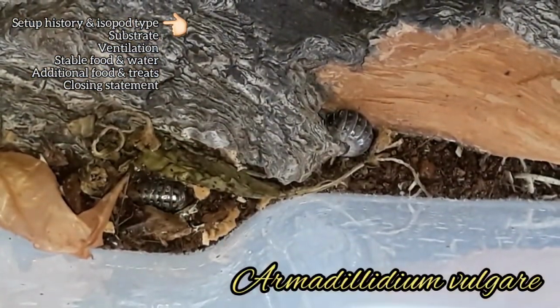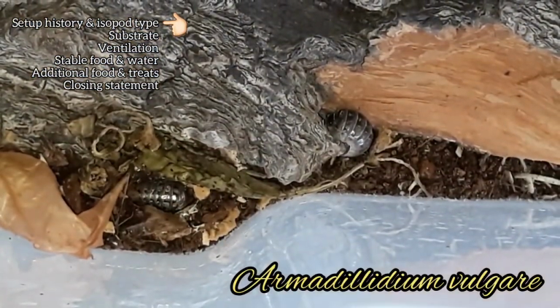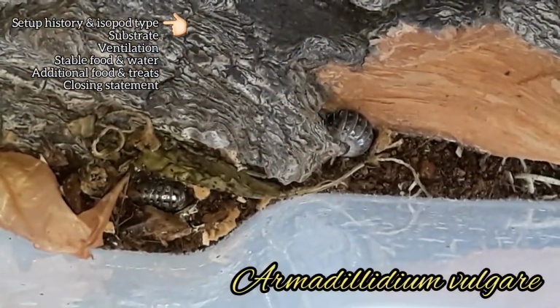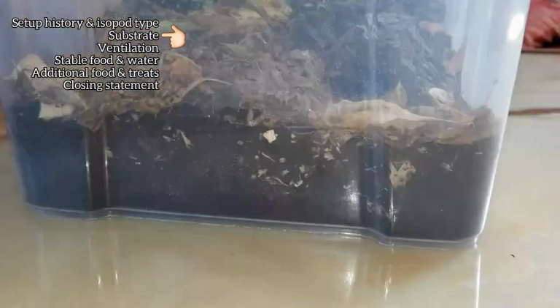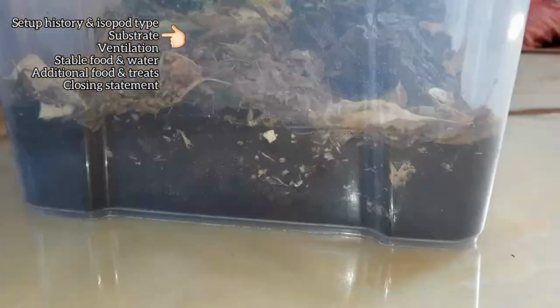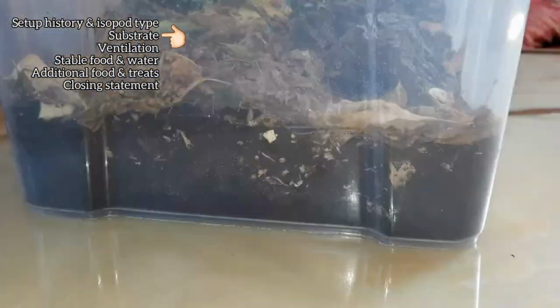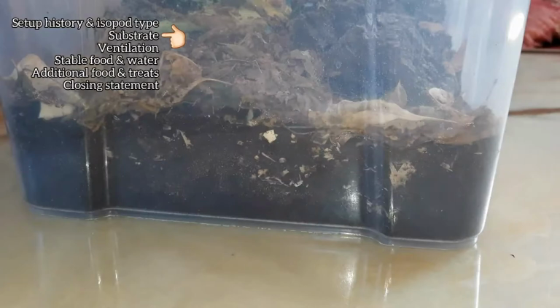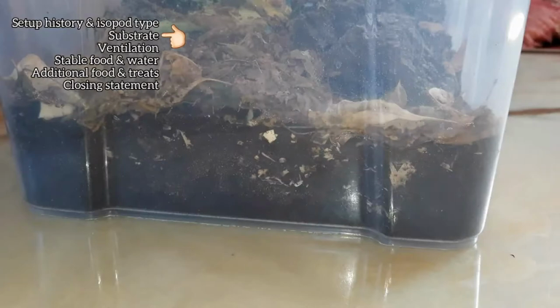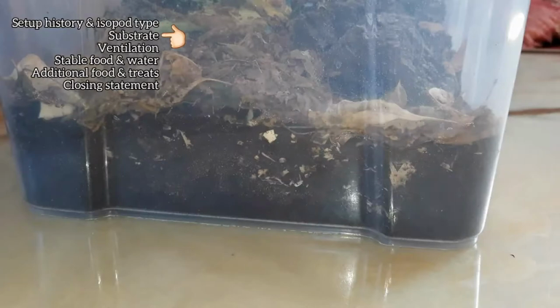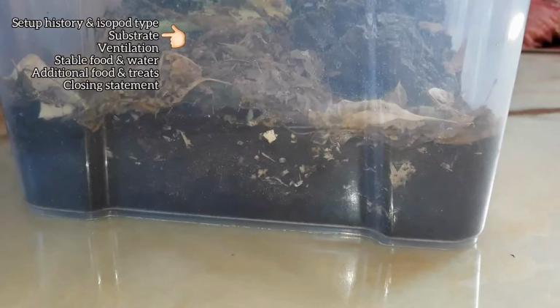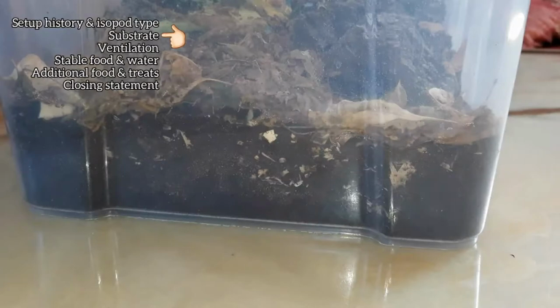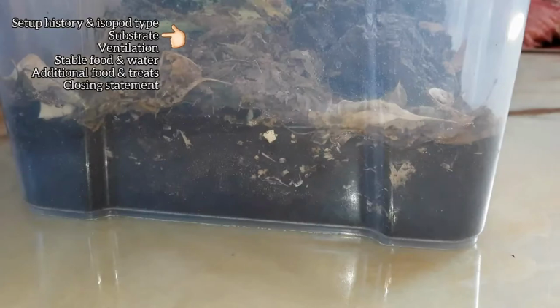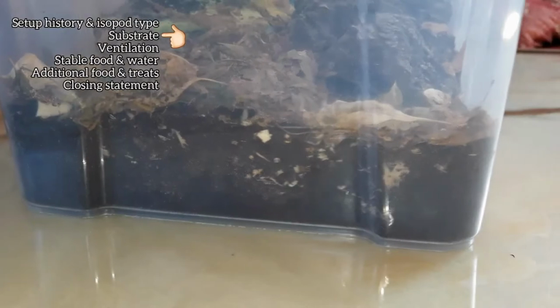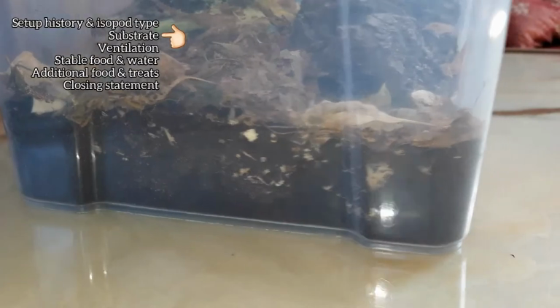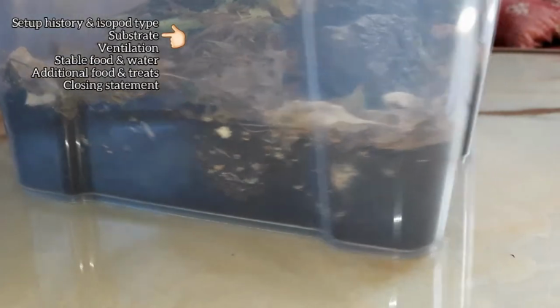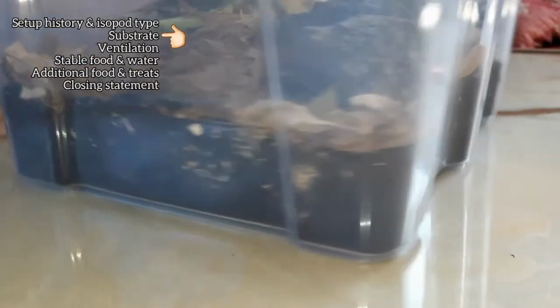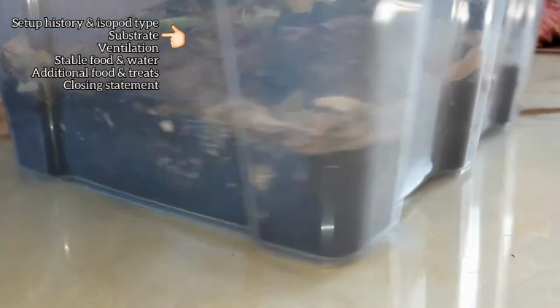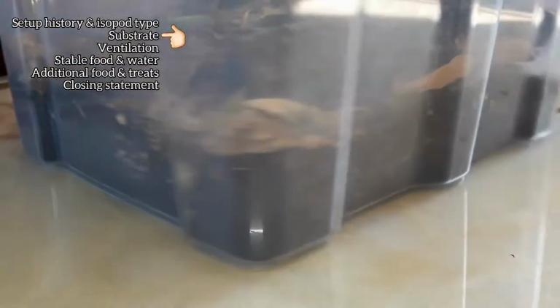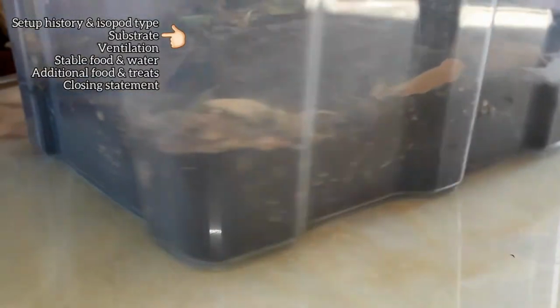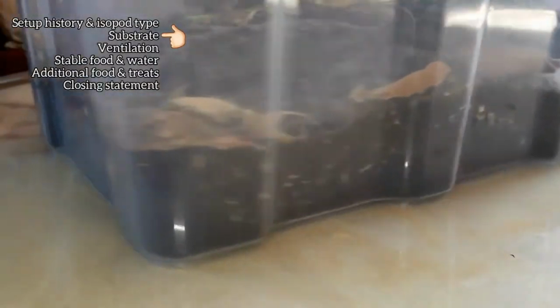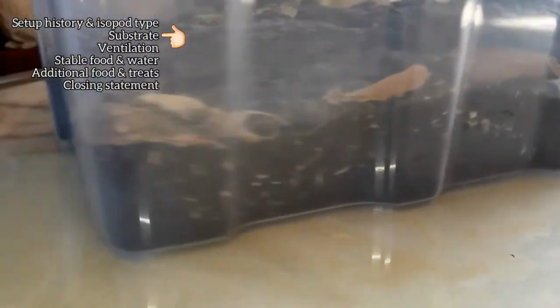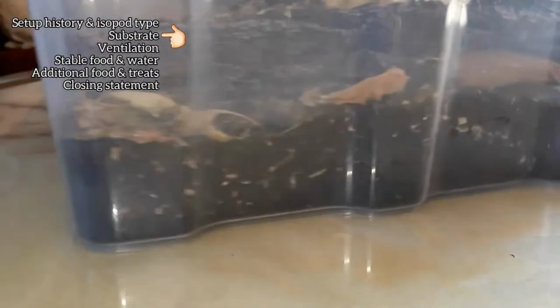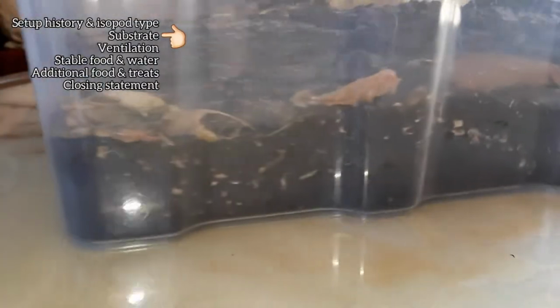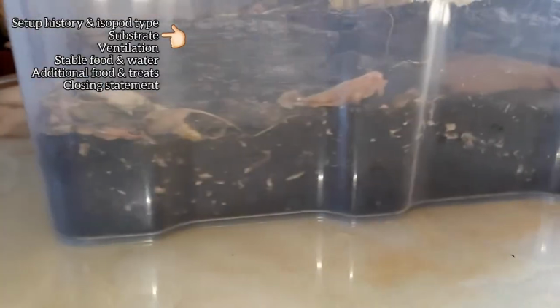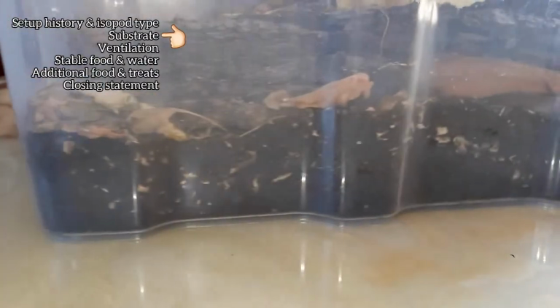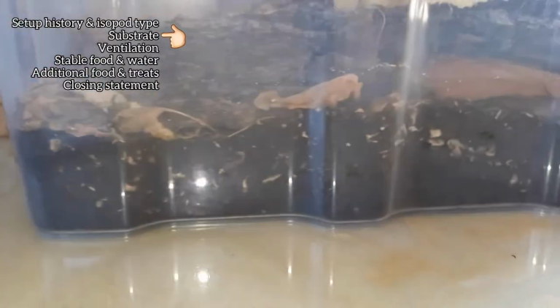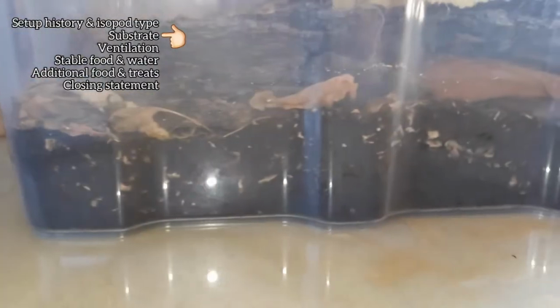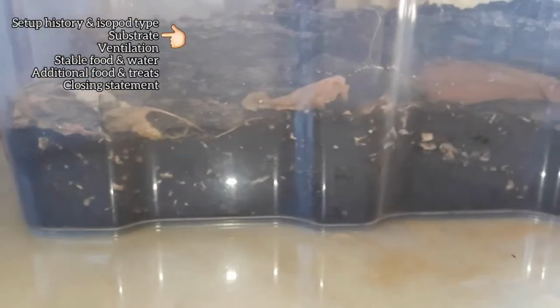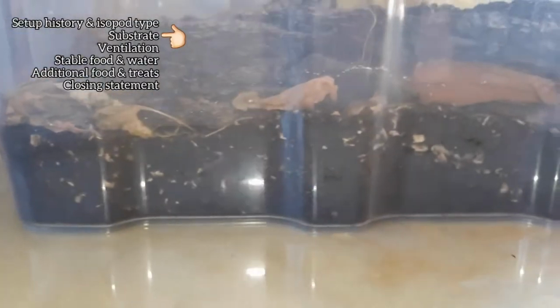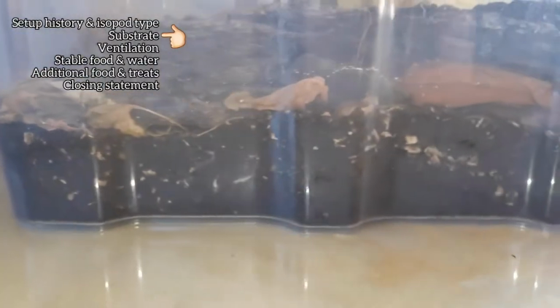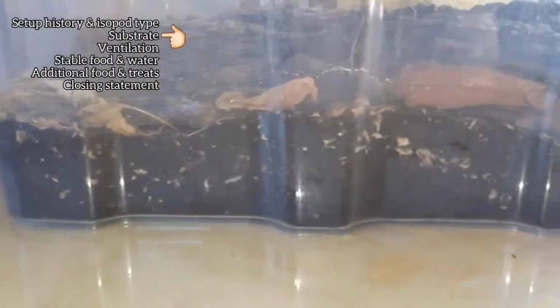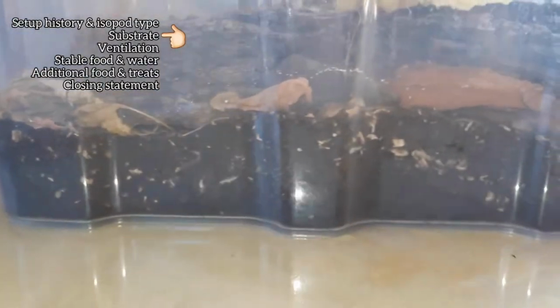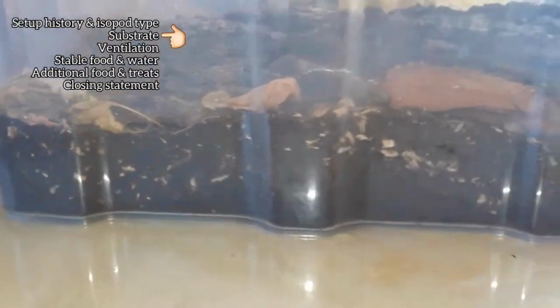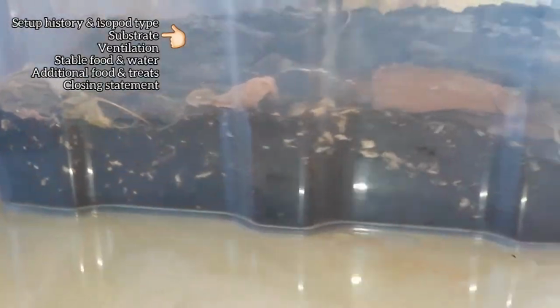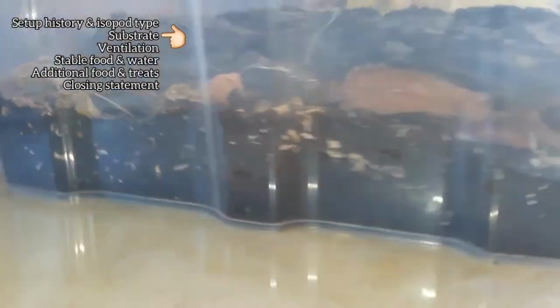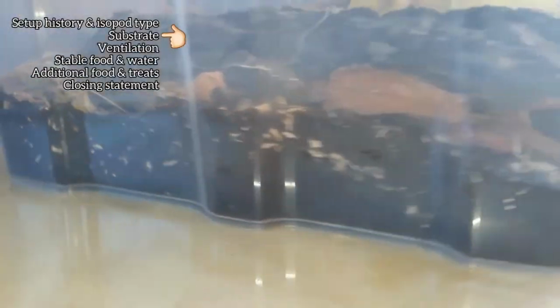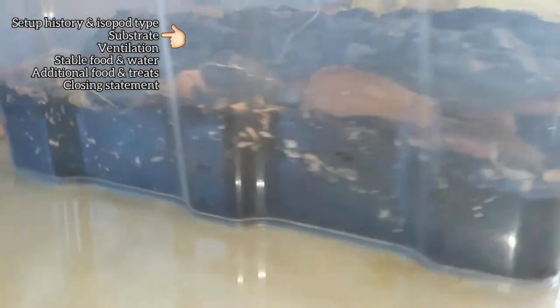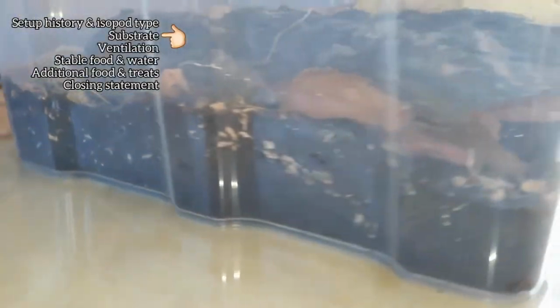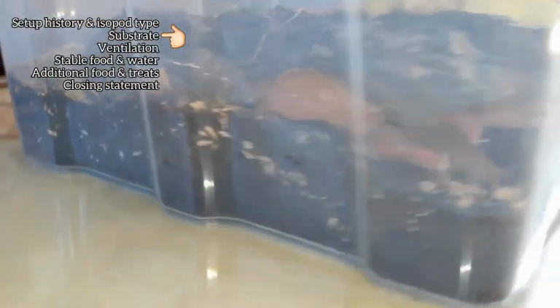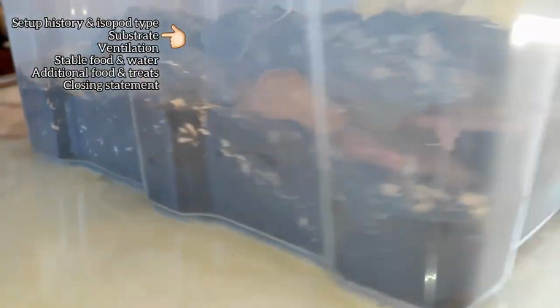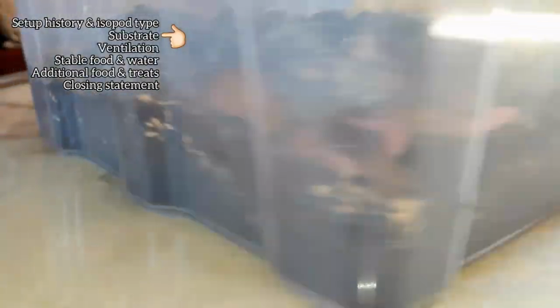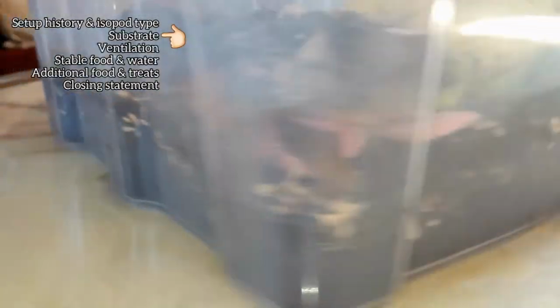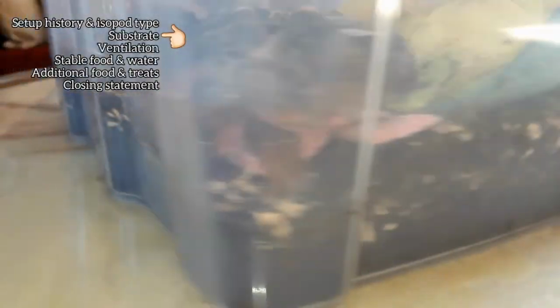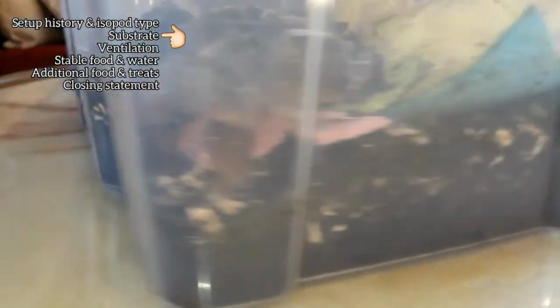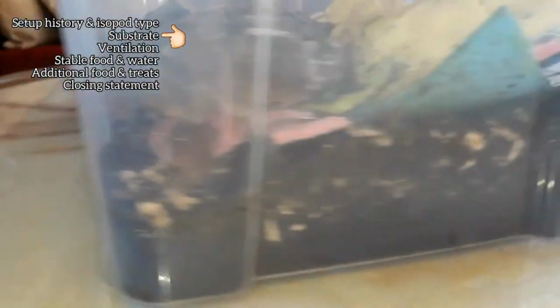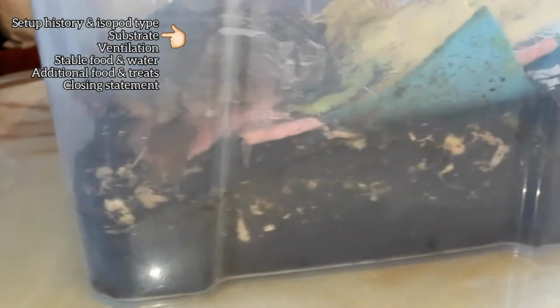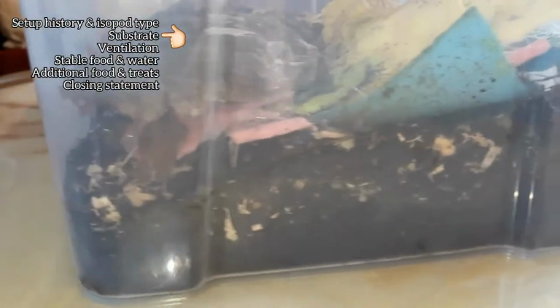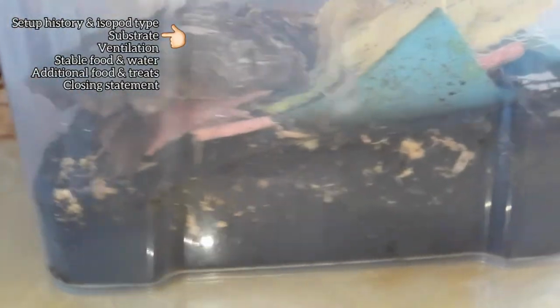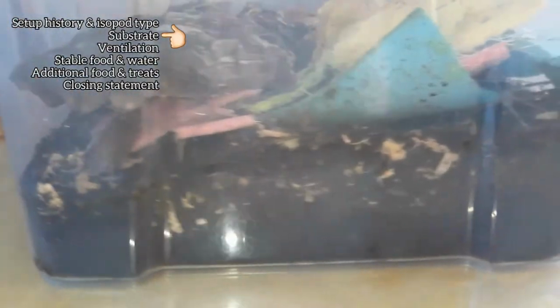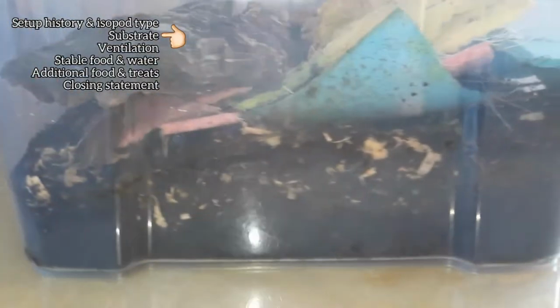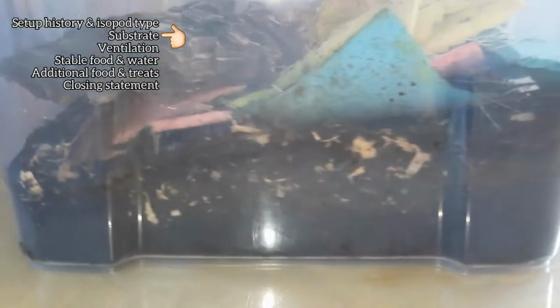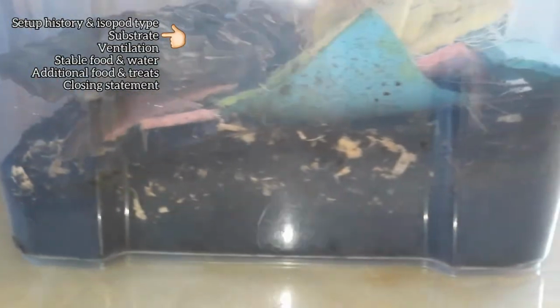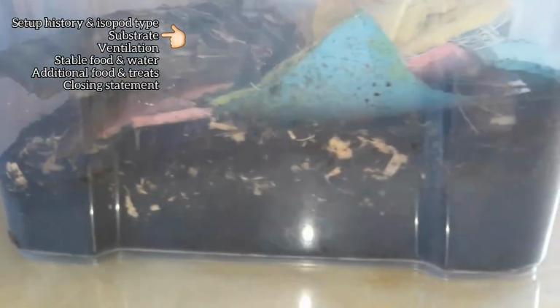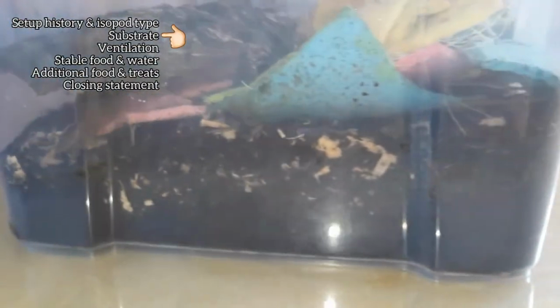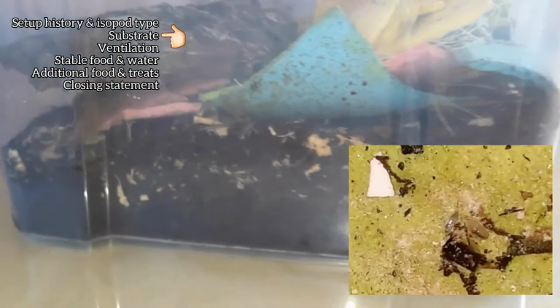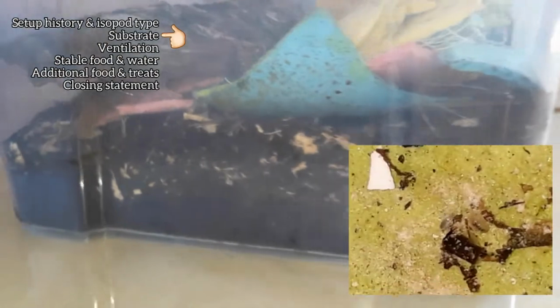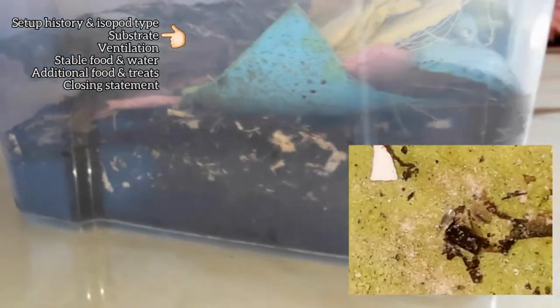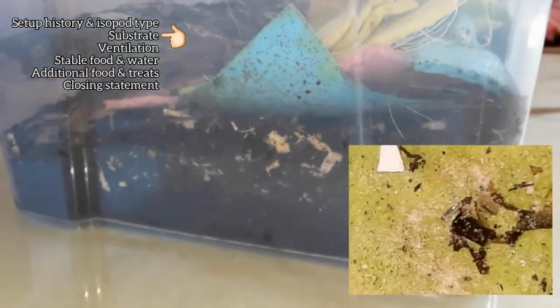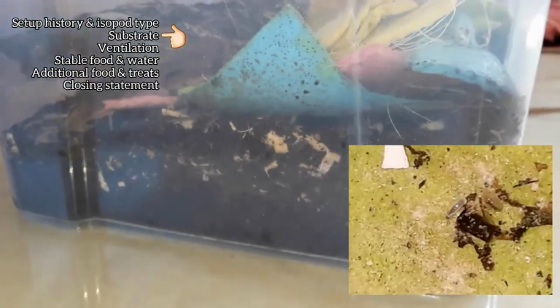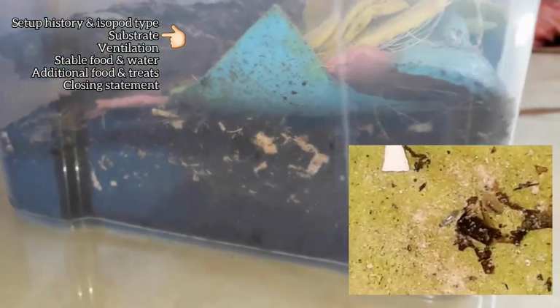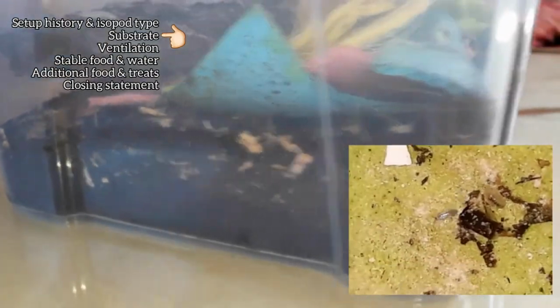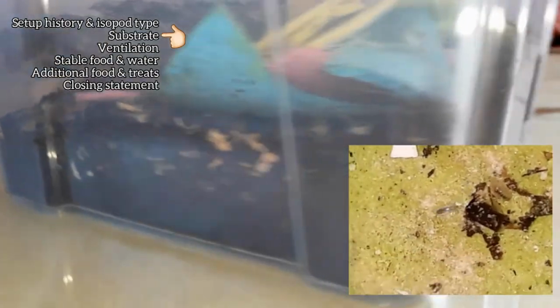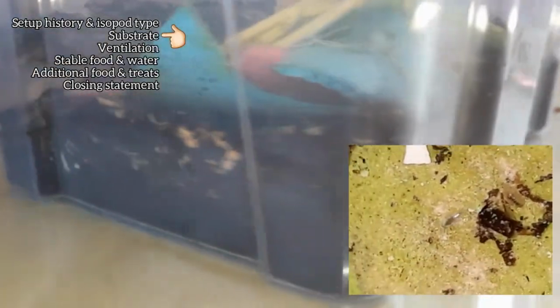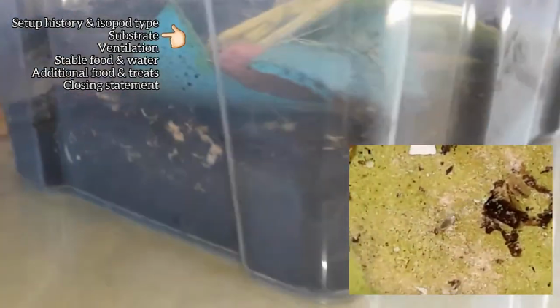Substrate: old coco fiber mixed with half-rotten compost, crushed leaf litter, wood chips, and a bit of white rotten wood.